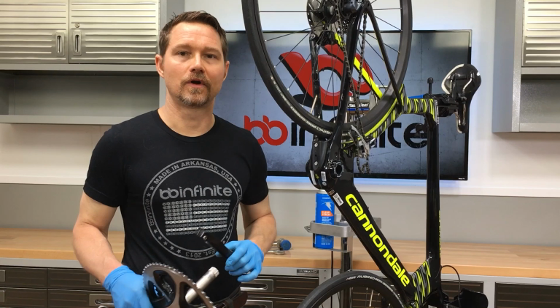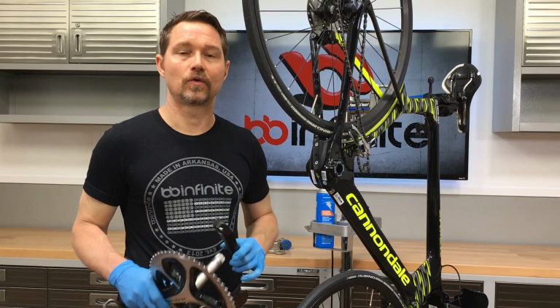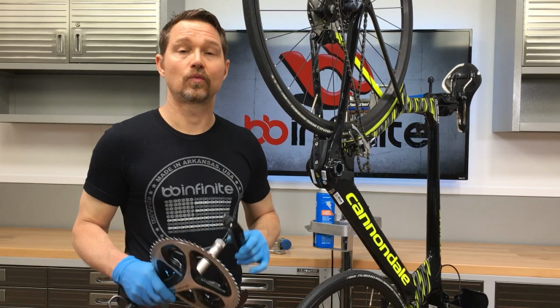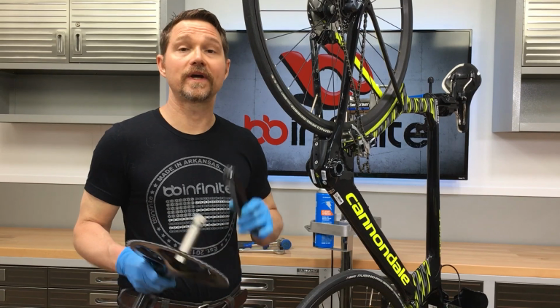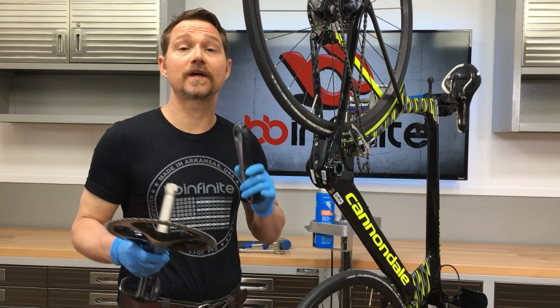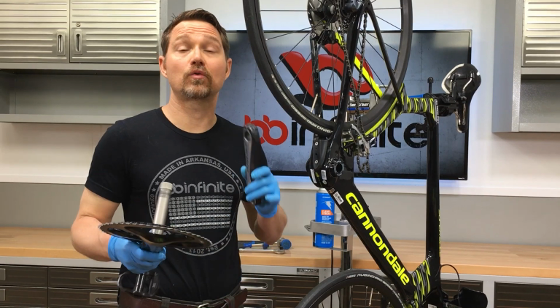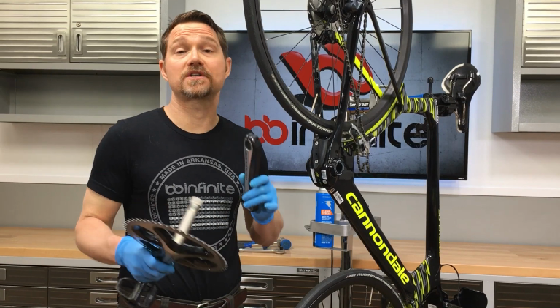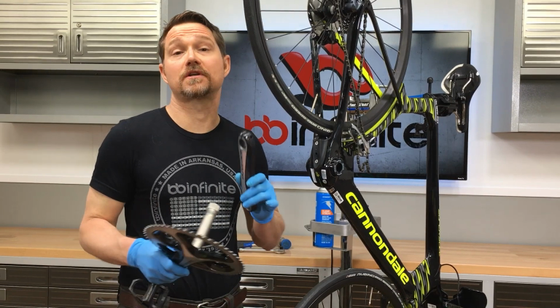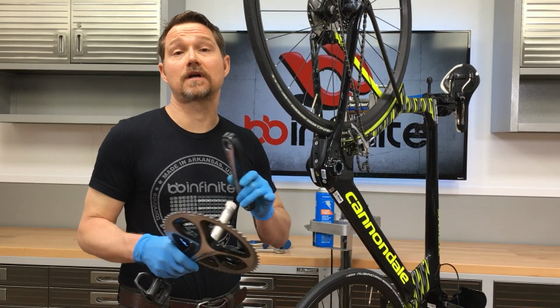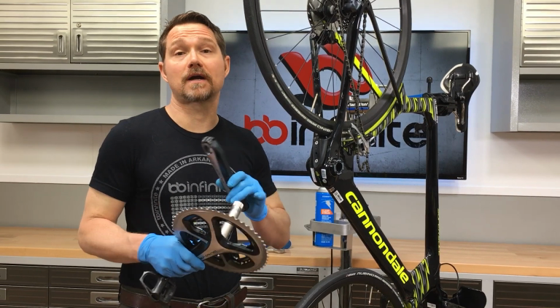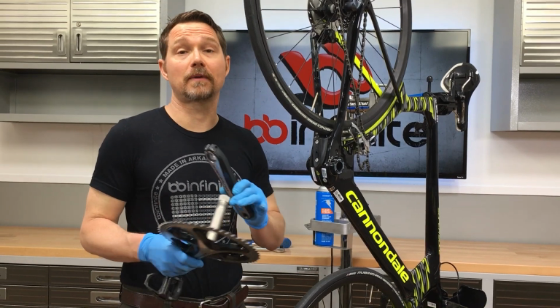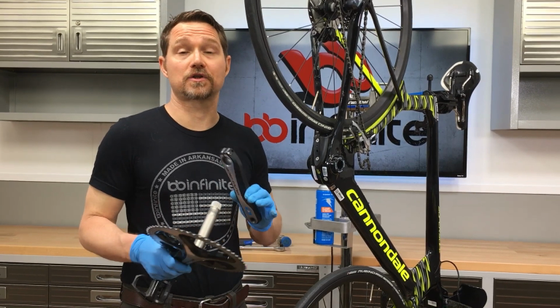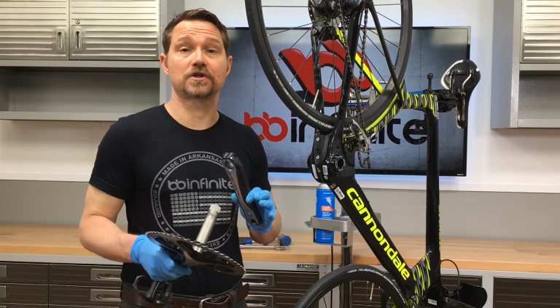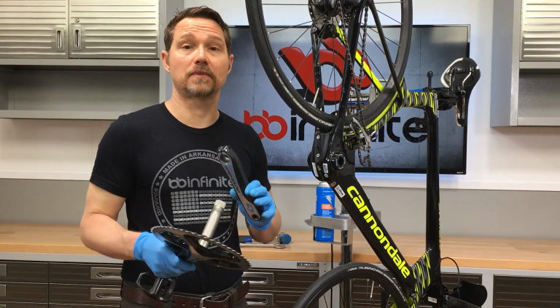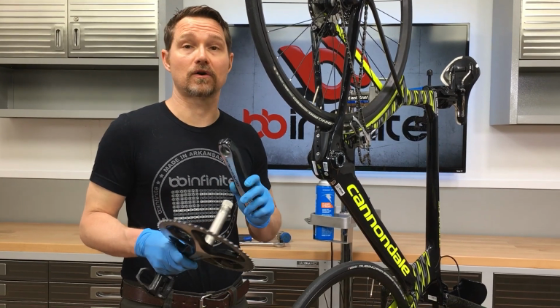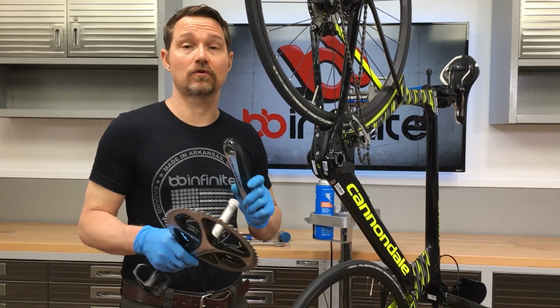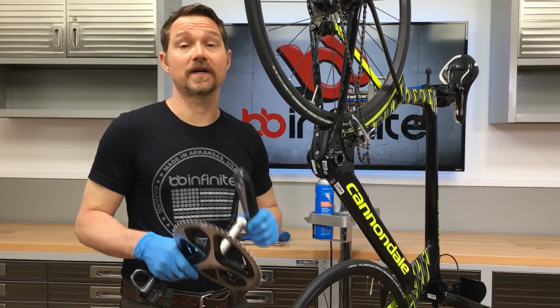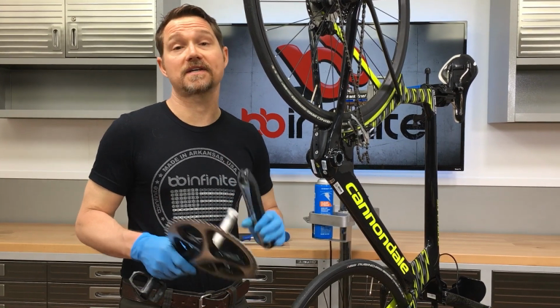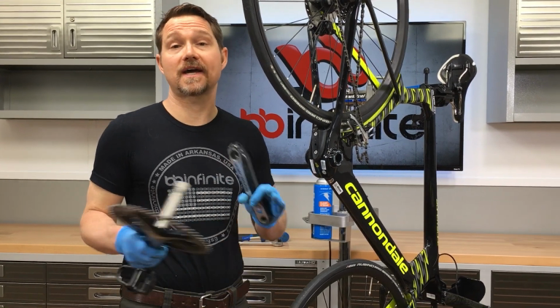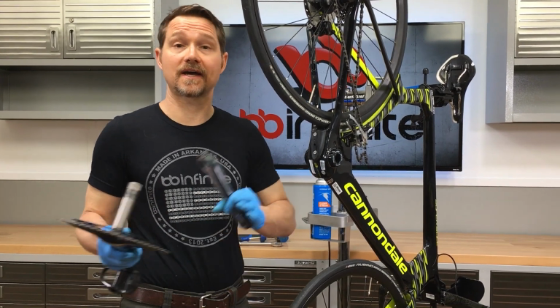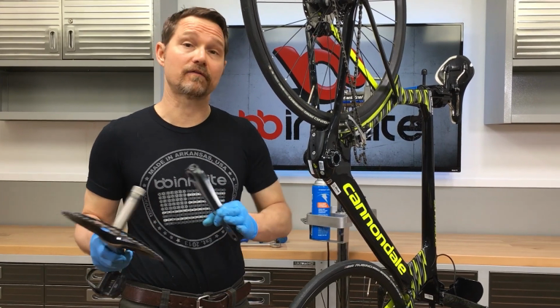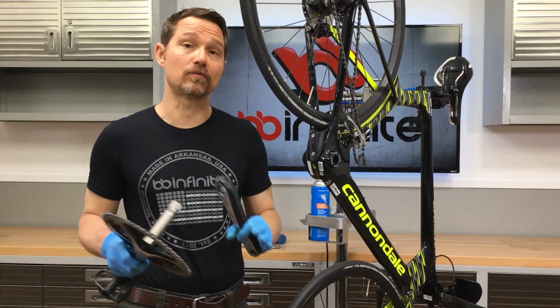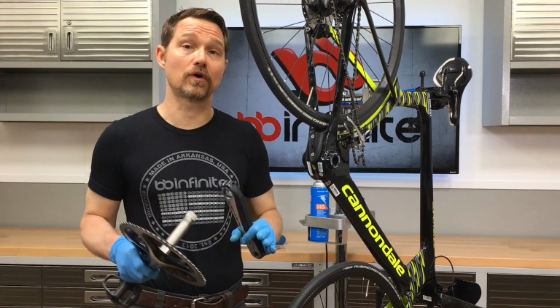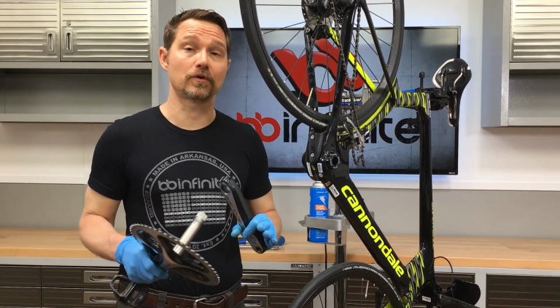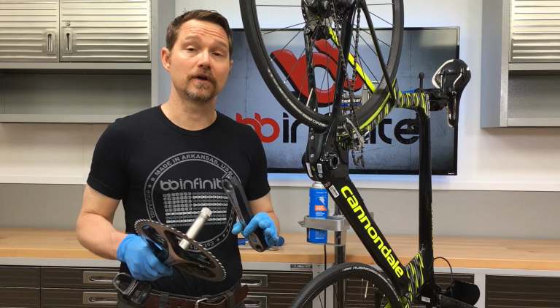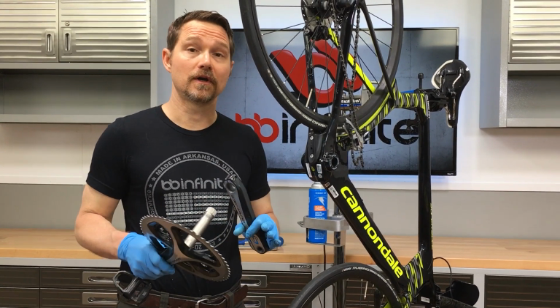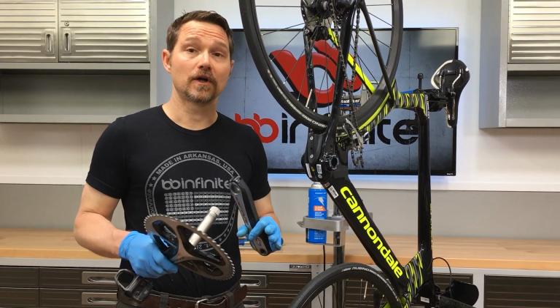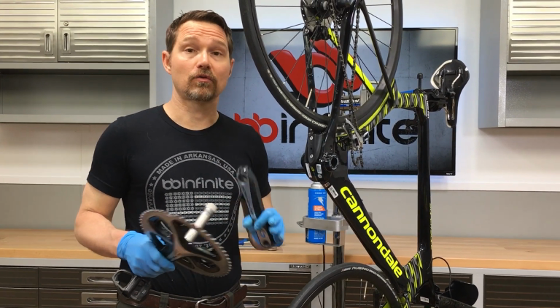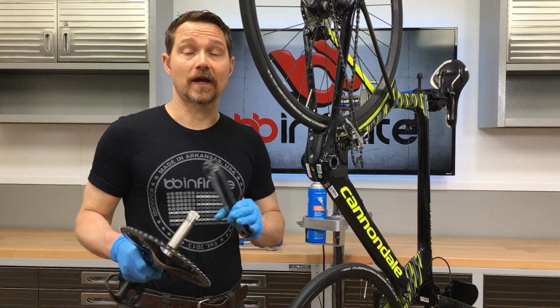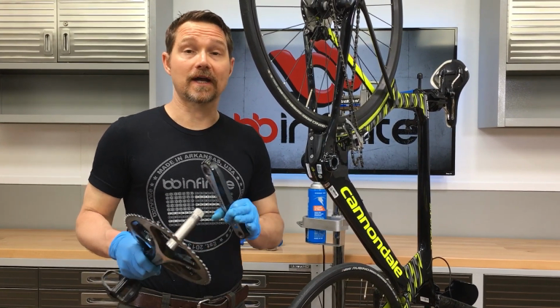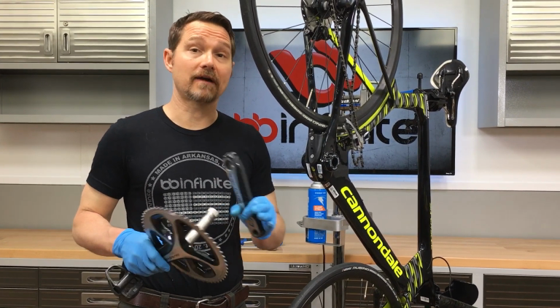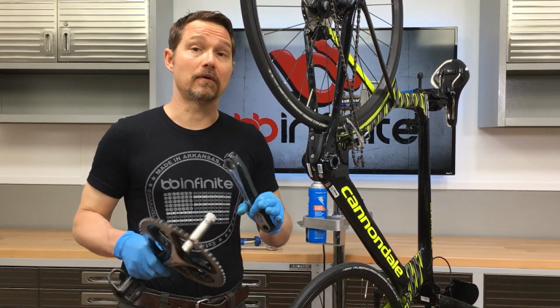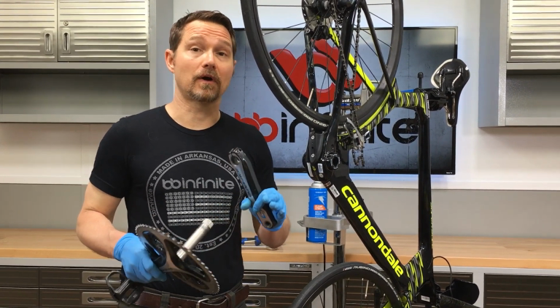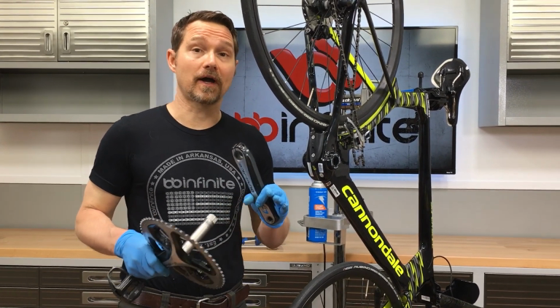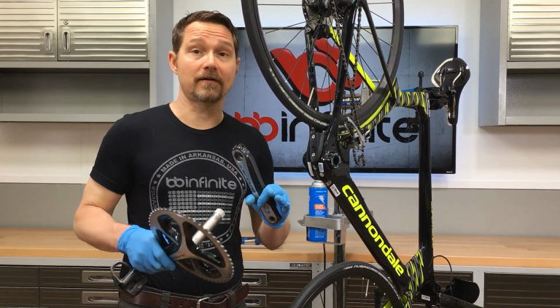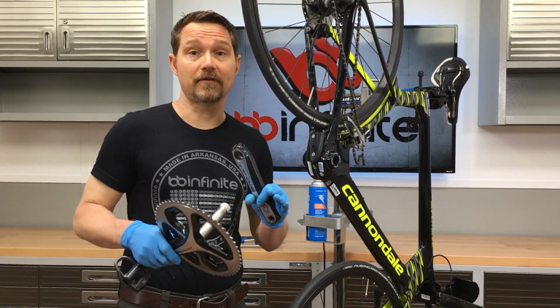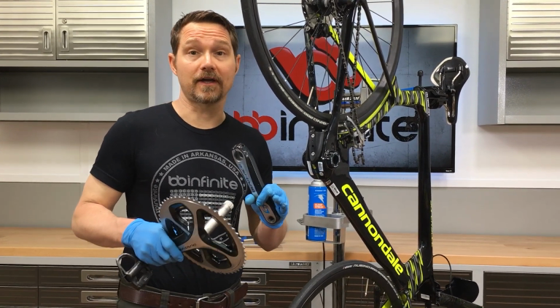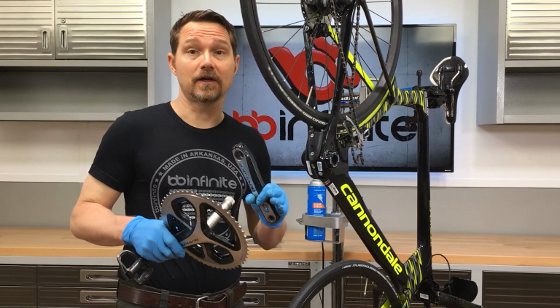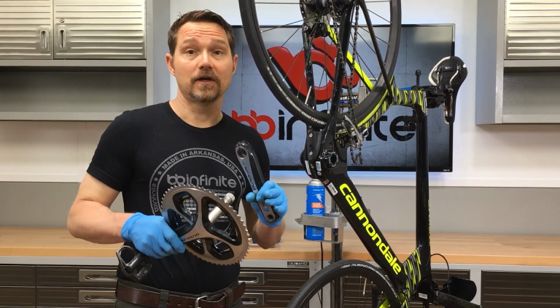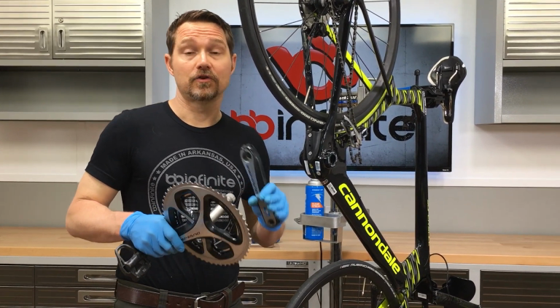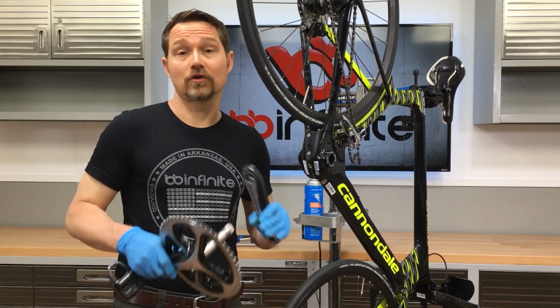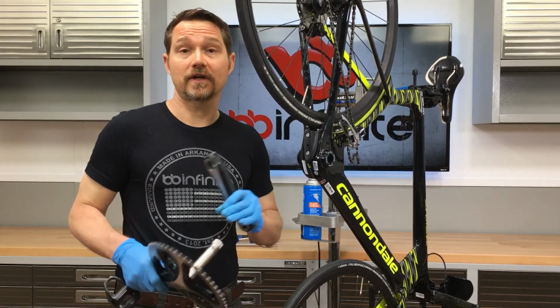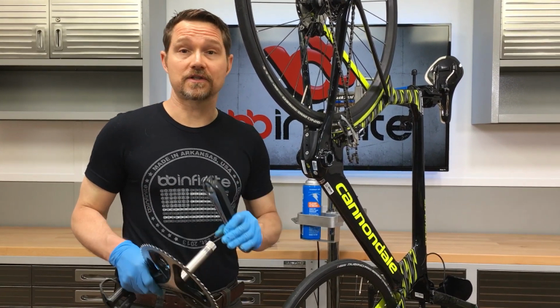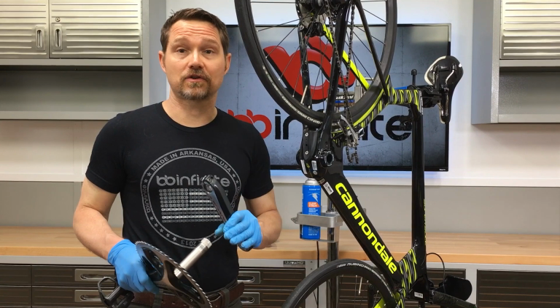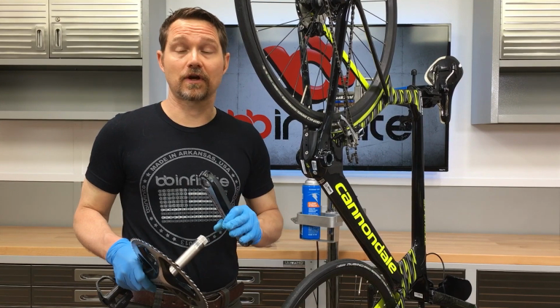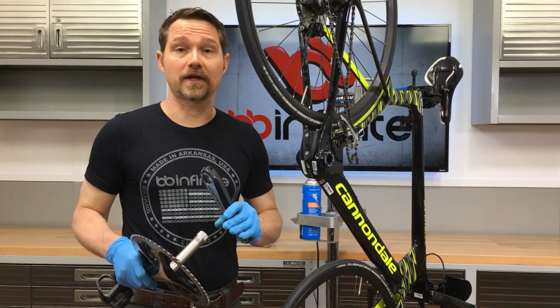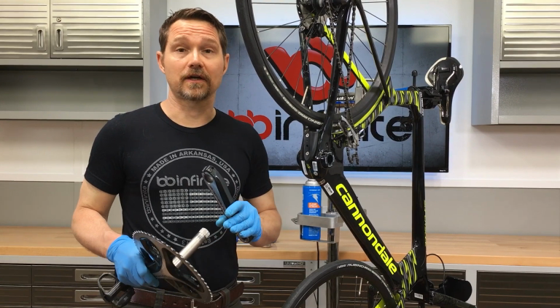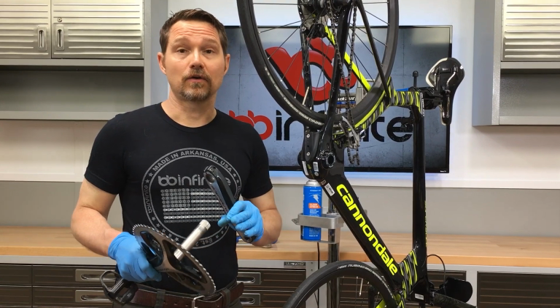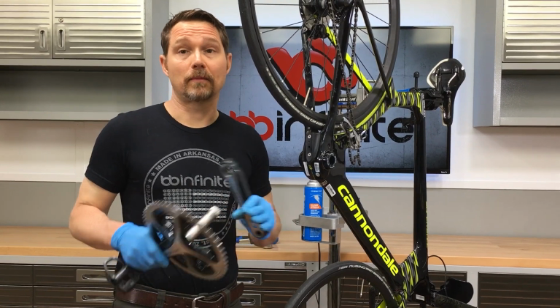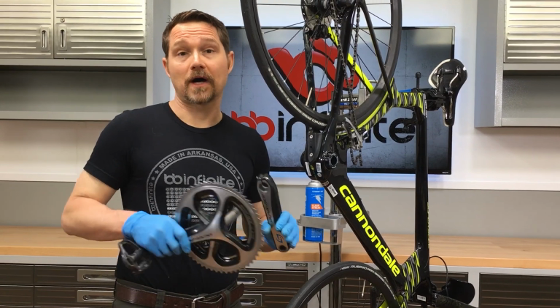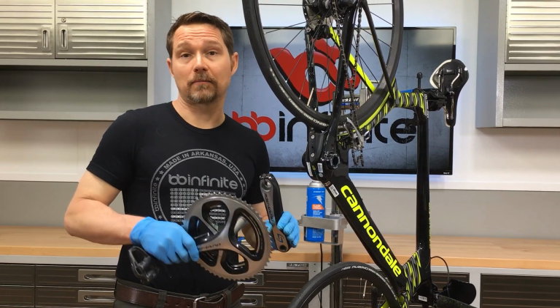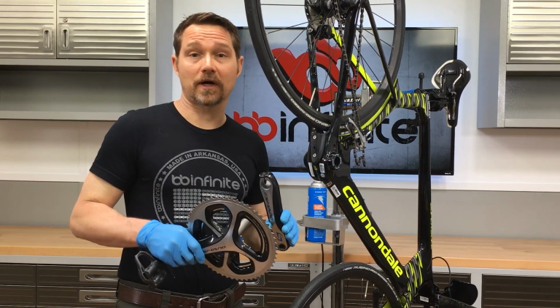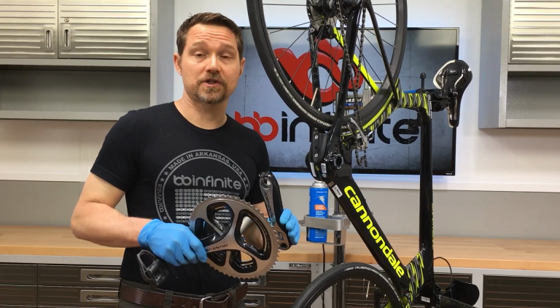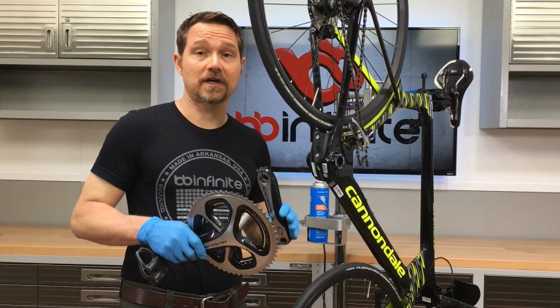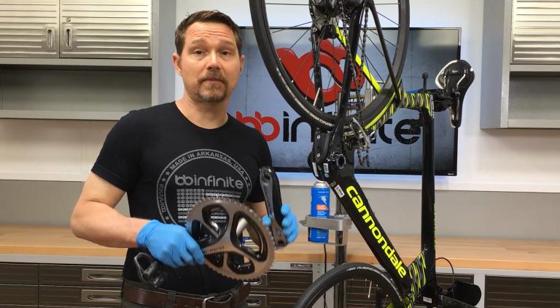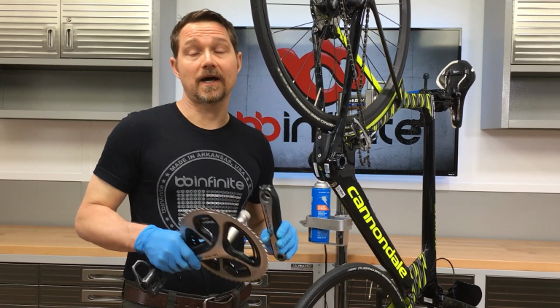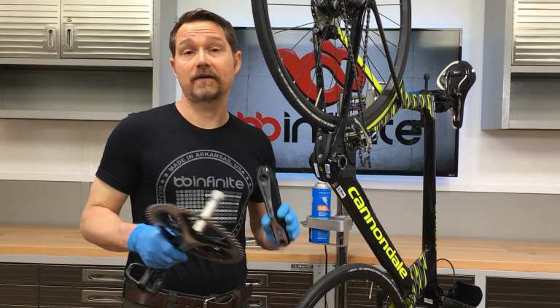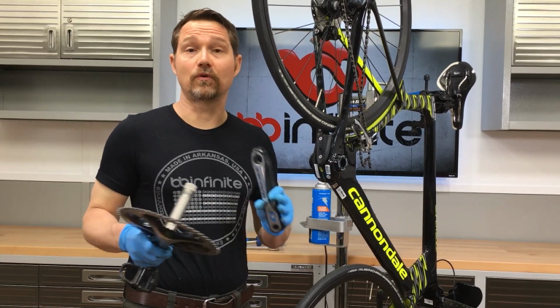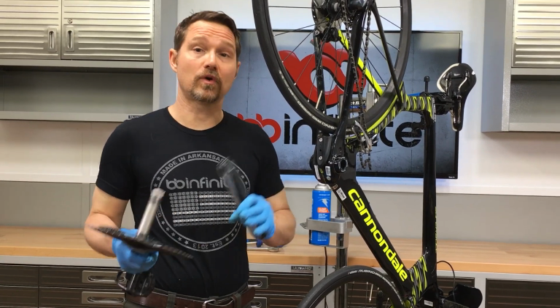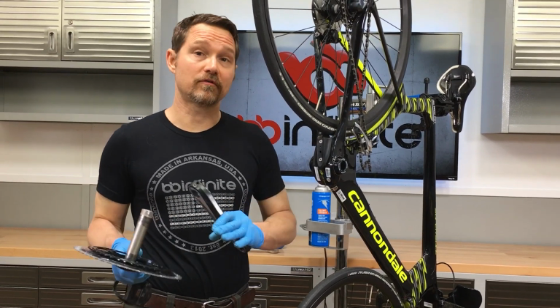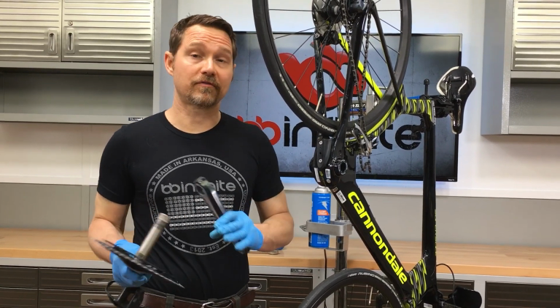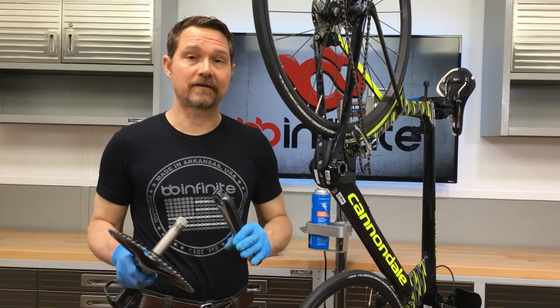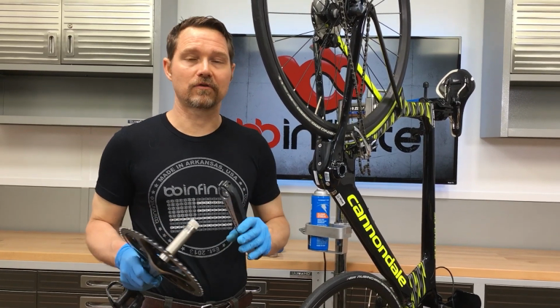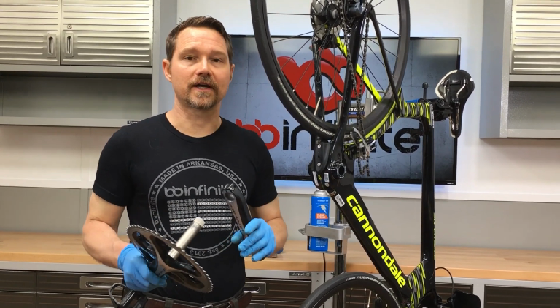We get questions a lot about Shimano cranks. I have a road crank. I have a Dura-Ace crank. What bottom bracket should I buy? I have a 105 crank.